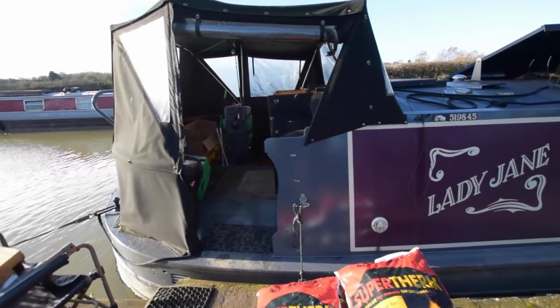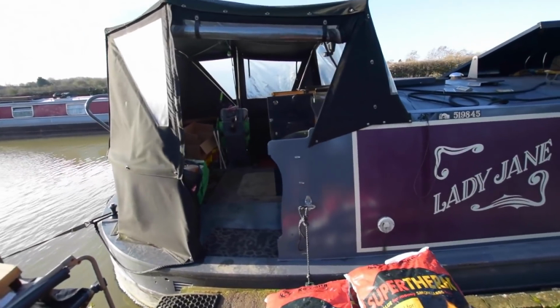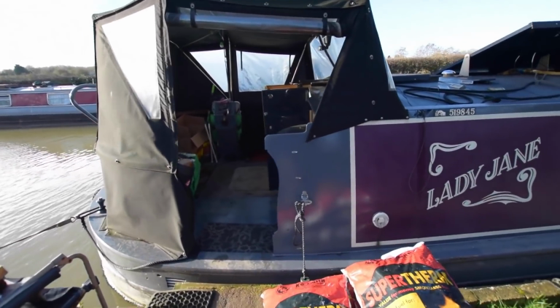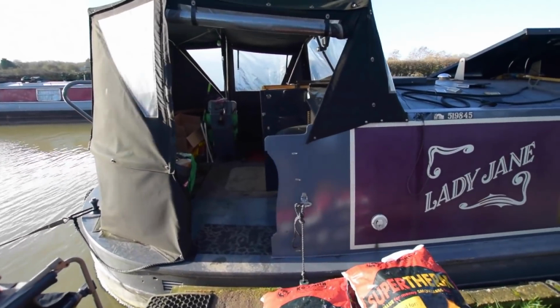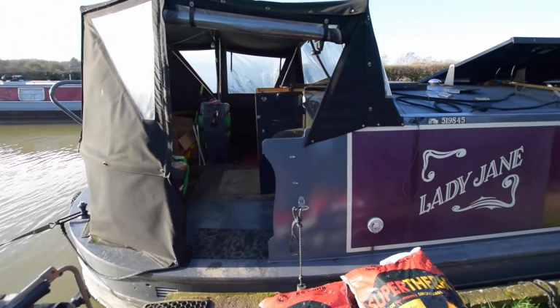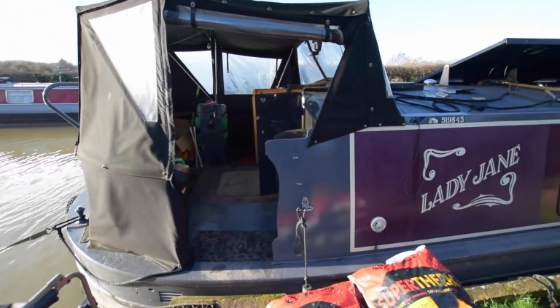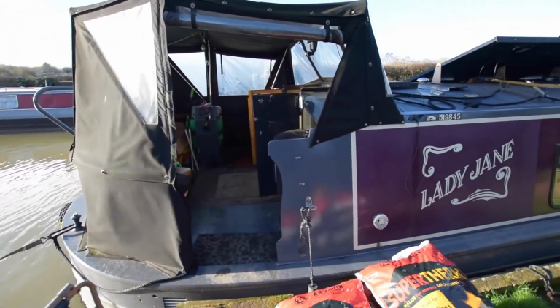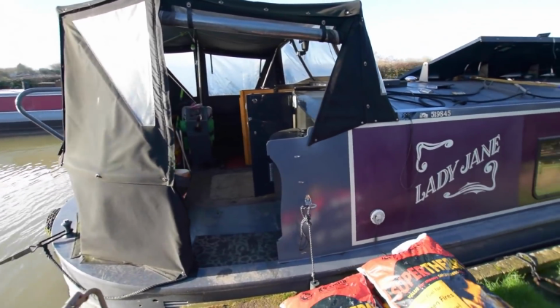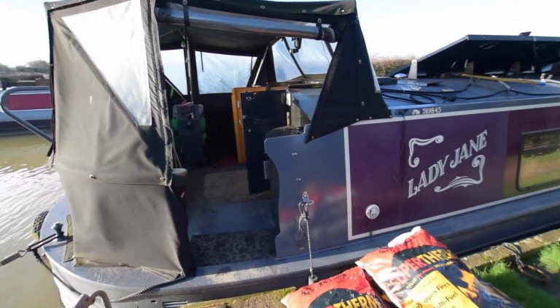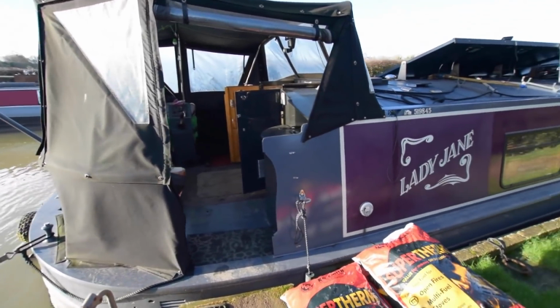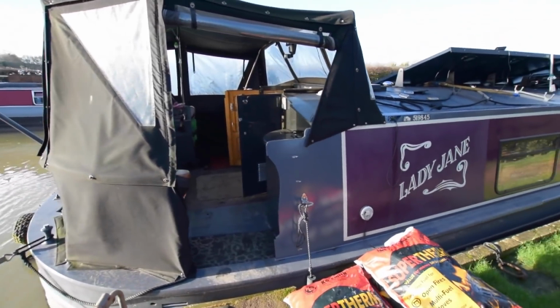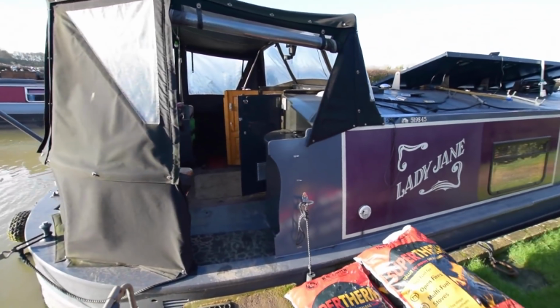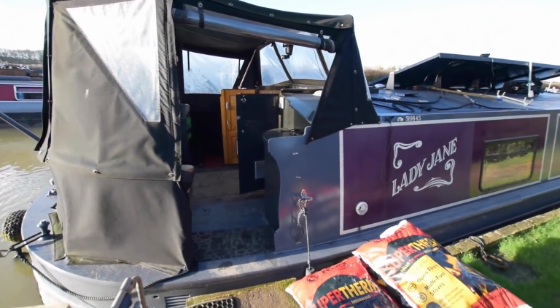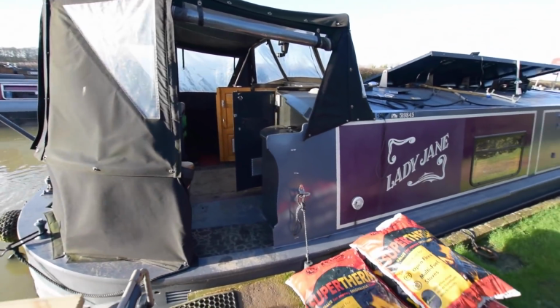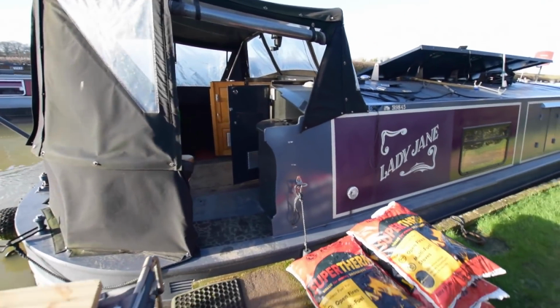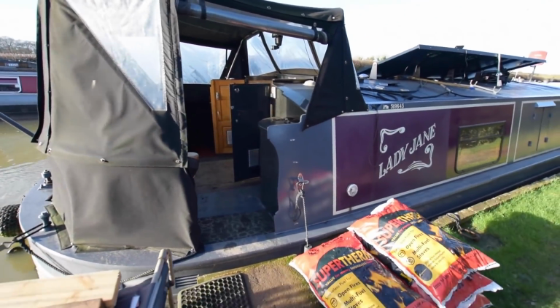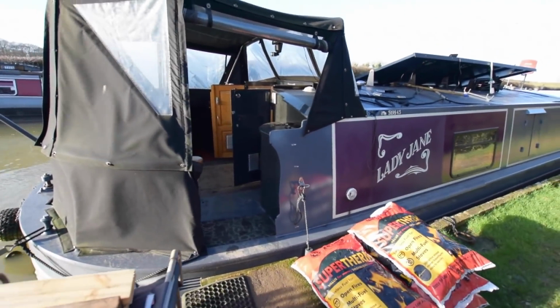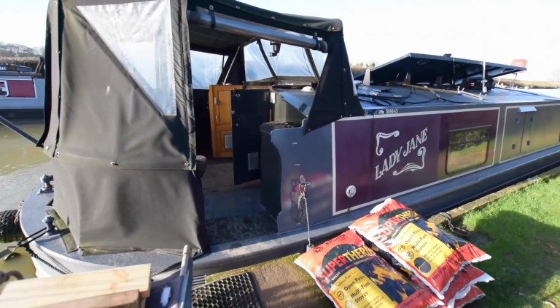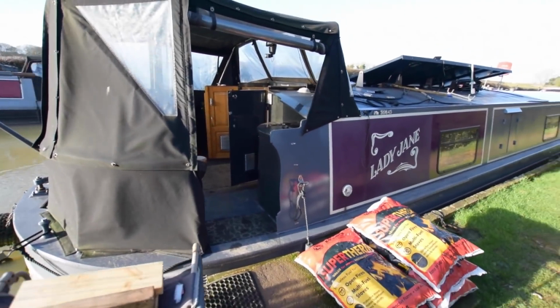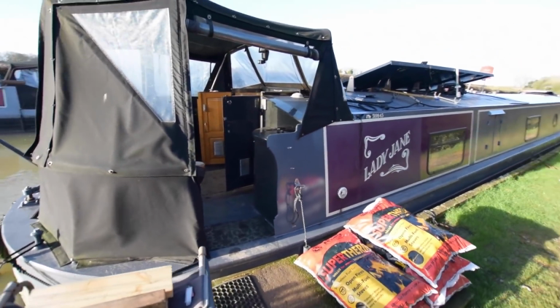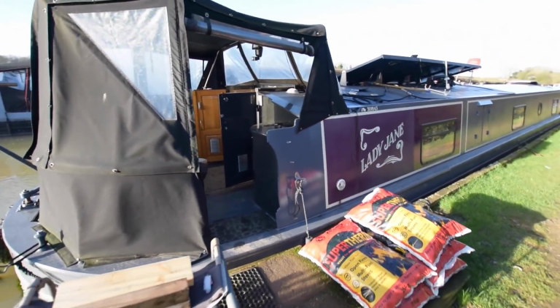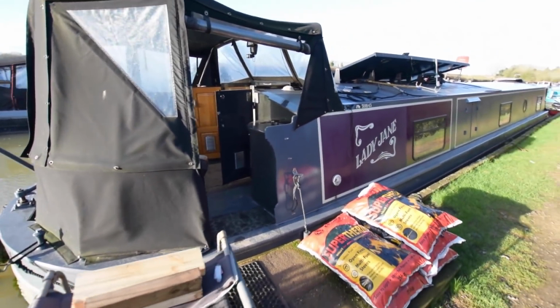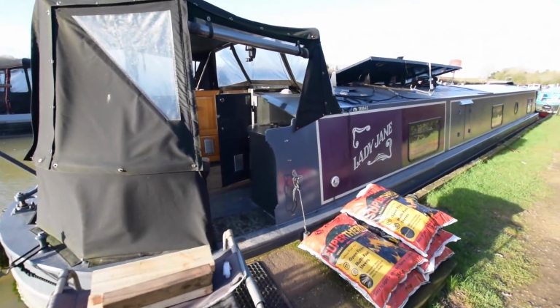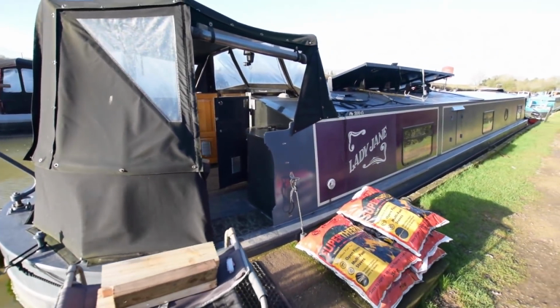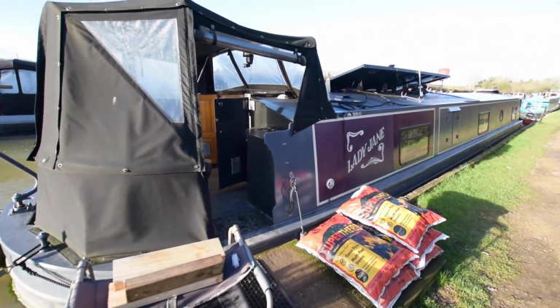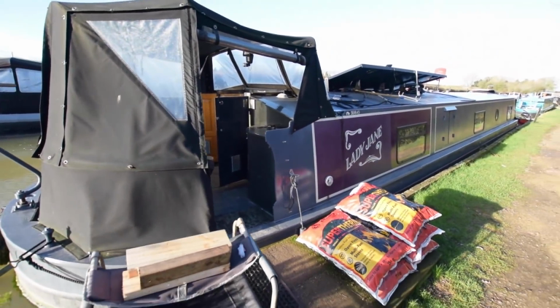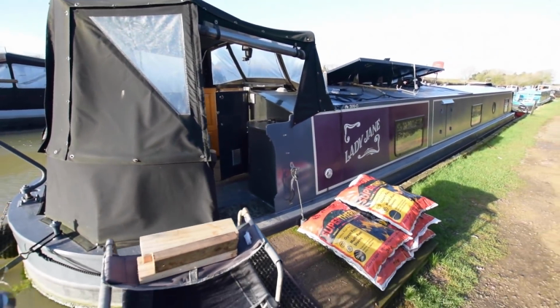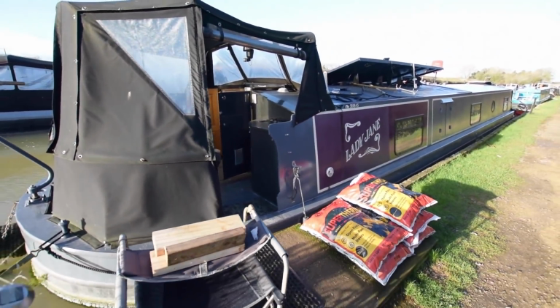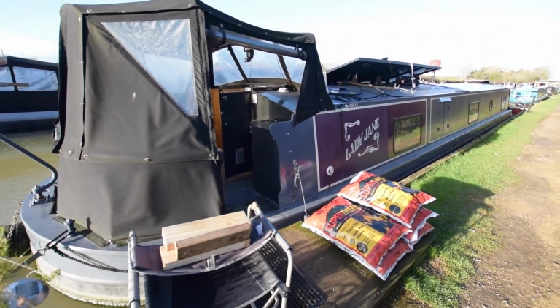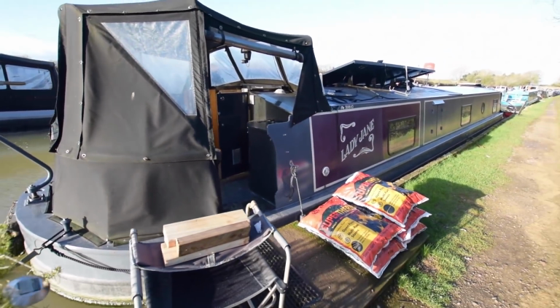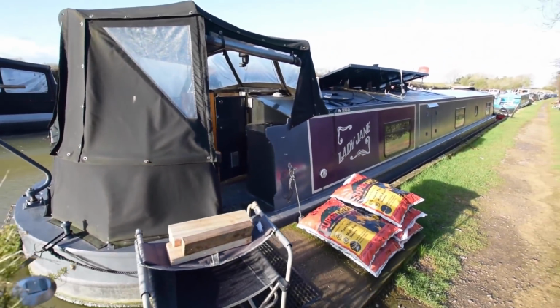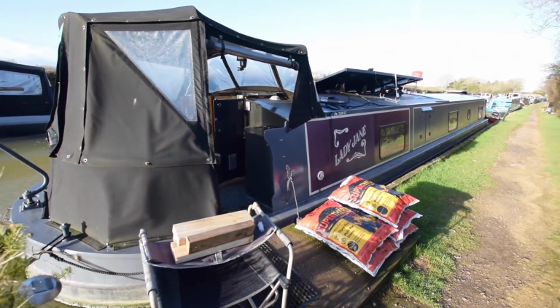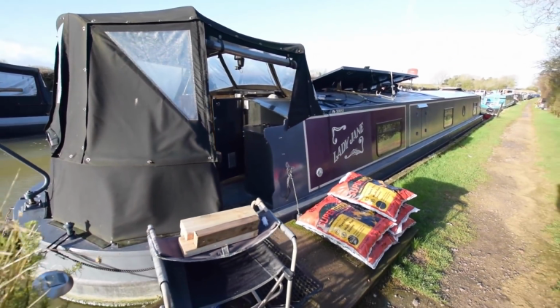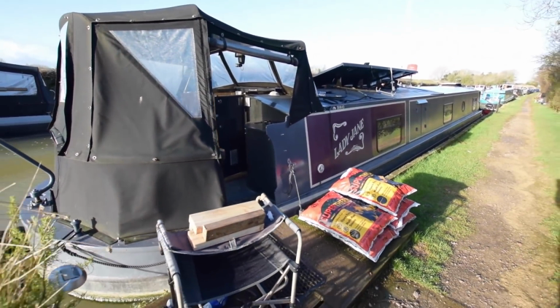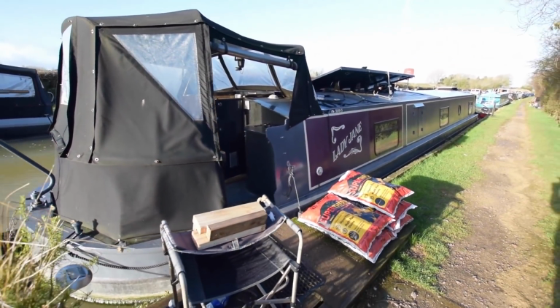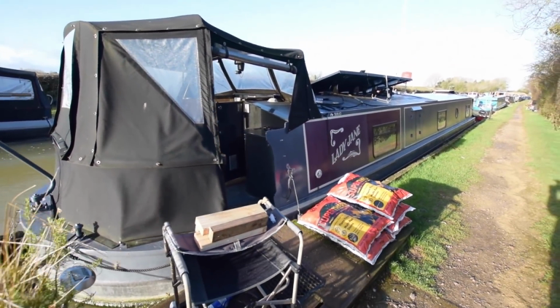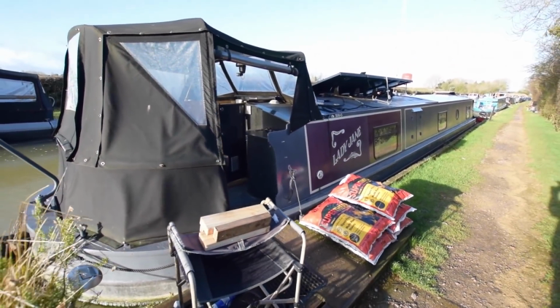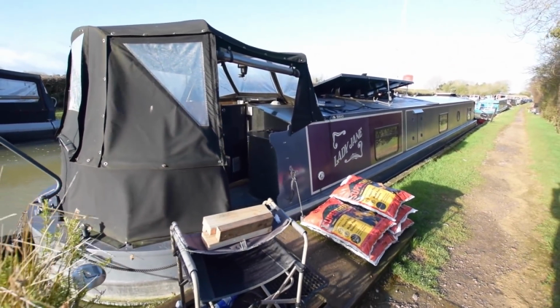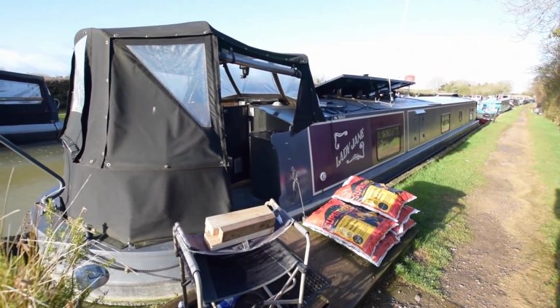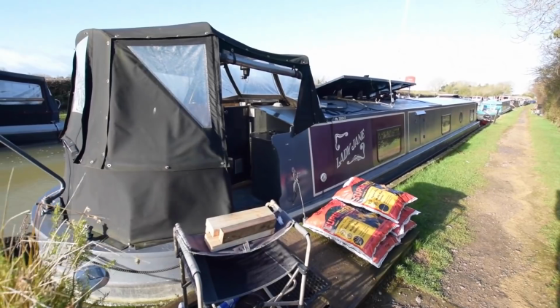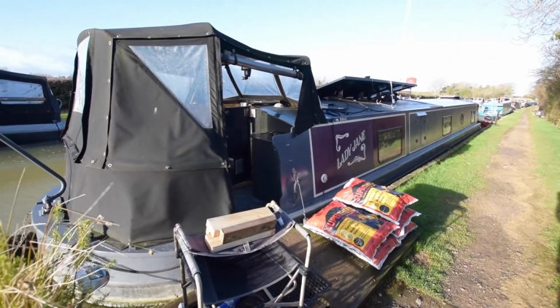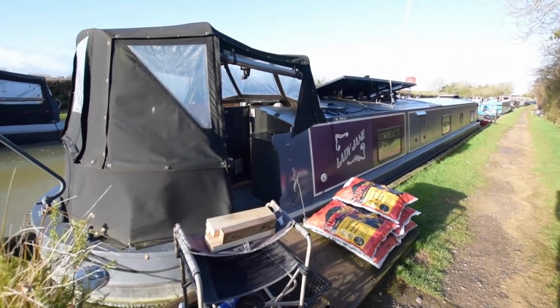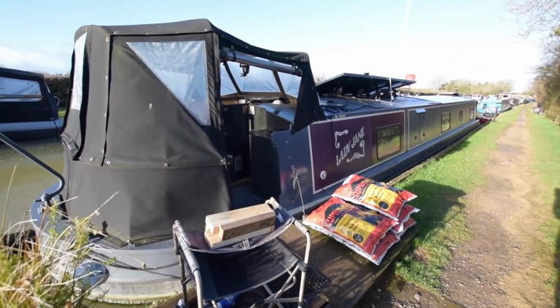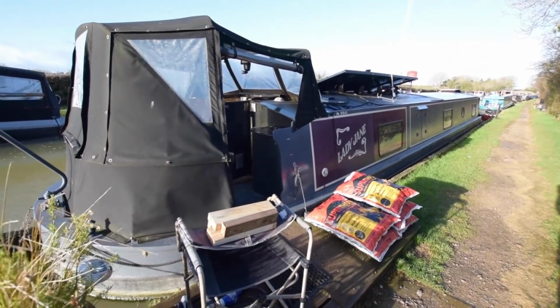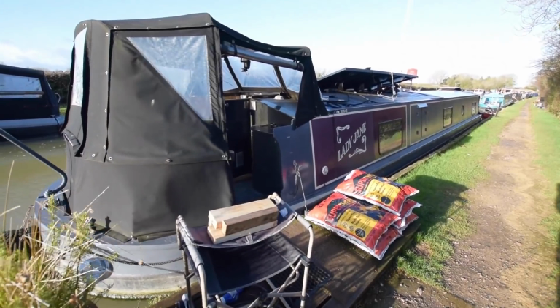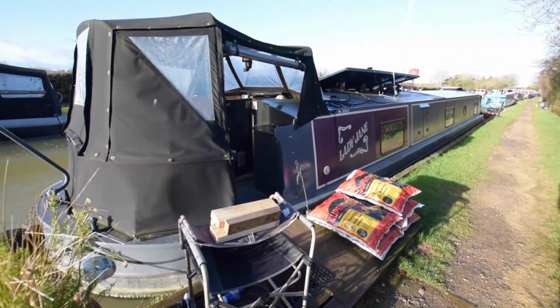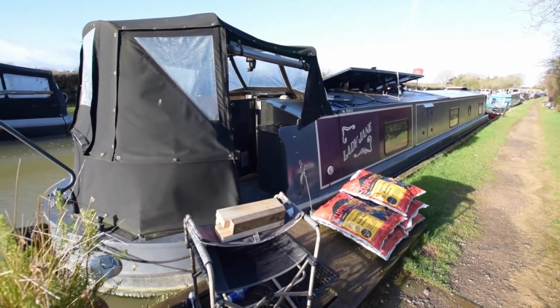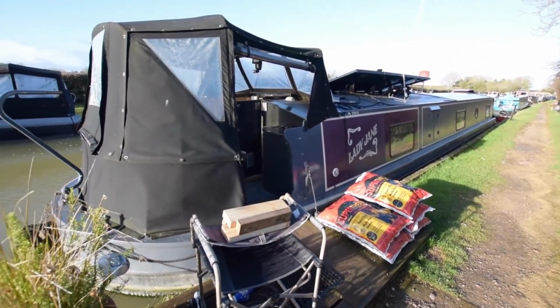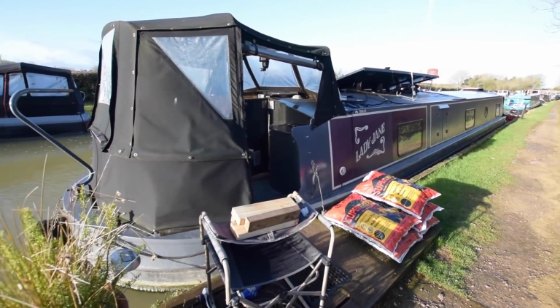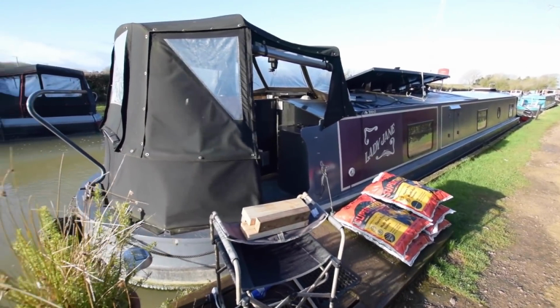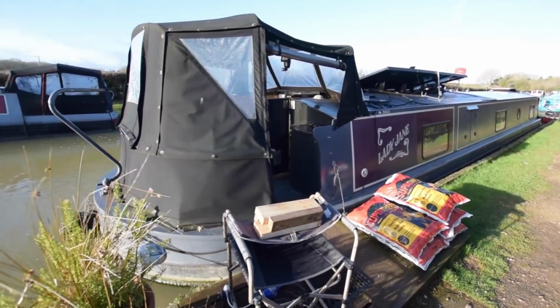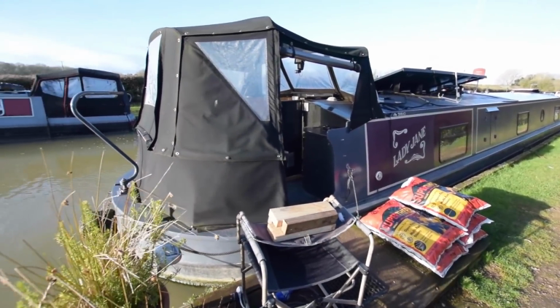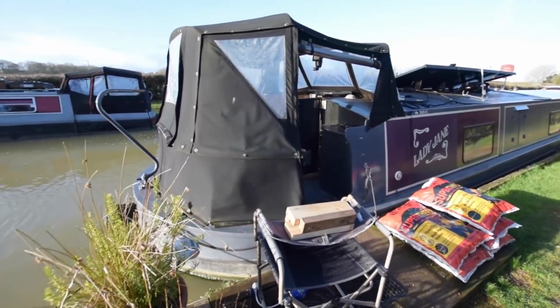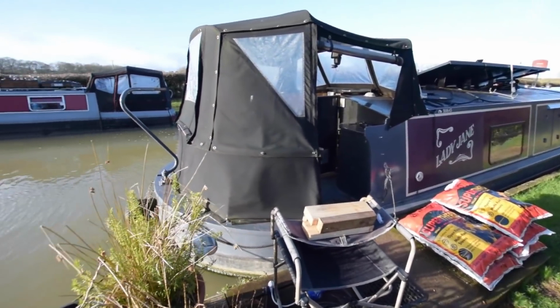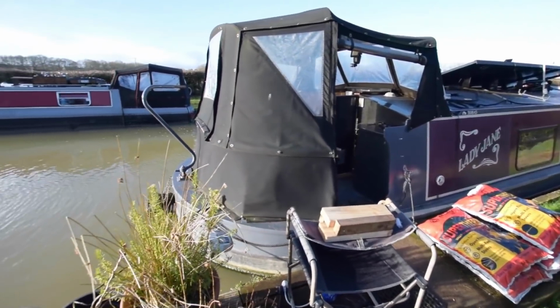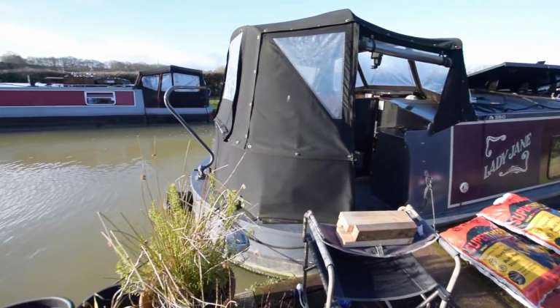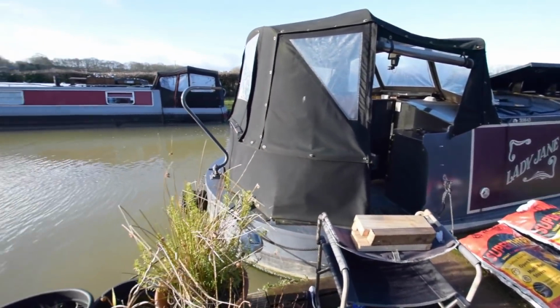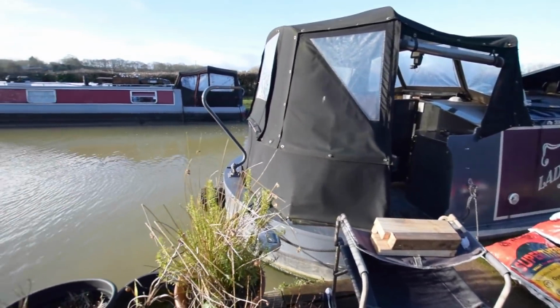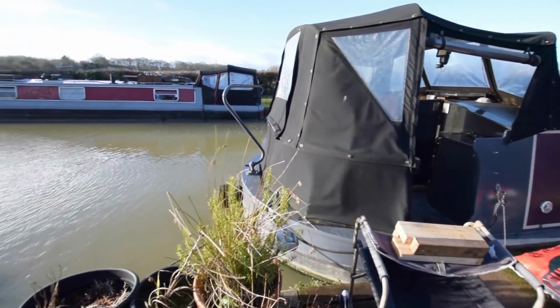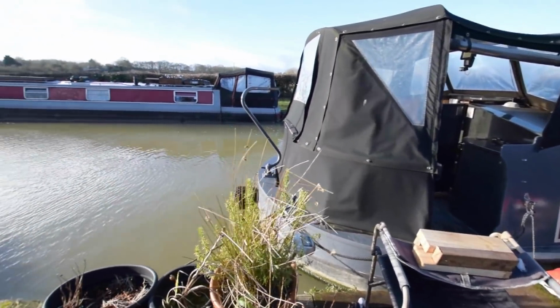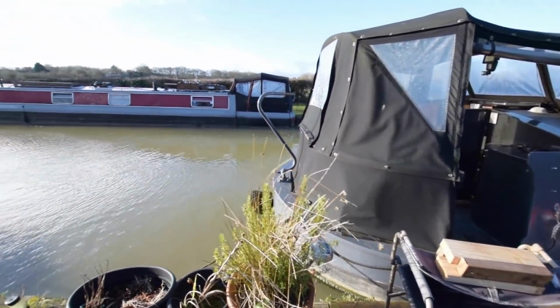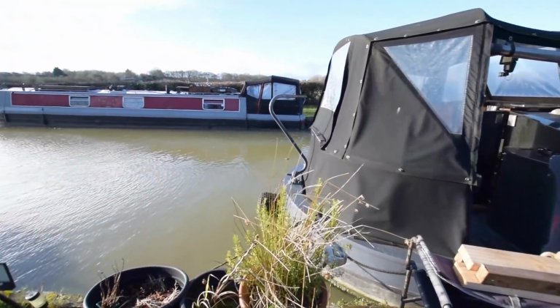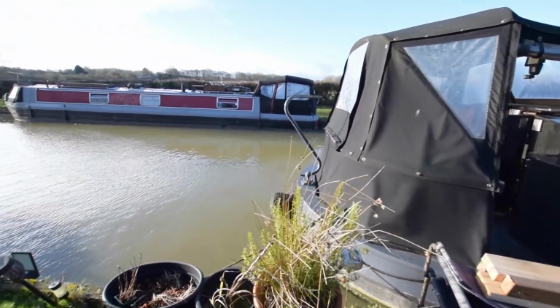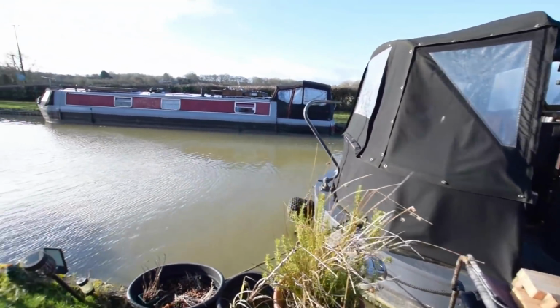Really nice condition. There's a pram hood and a cratch cover at the front of the boat — both in very good condition. It's a glazed cratch board.